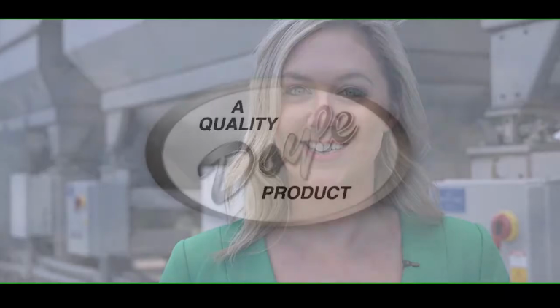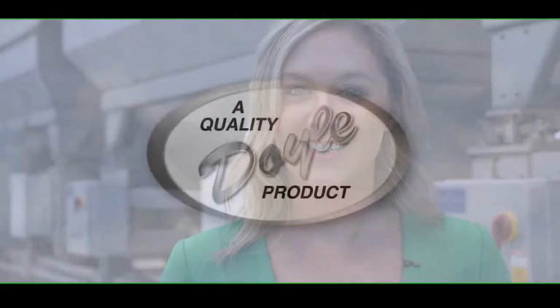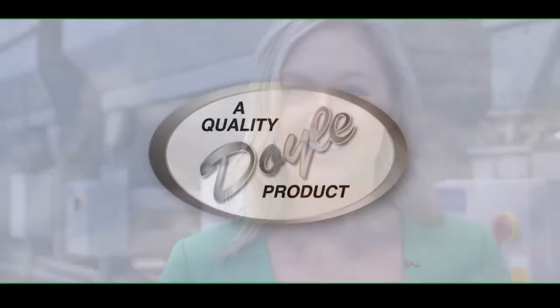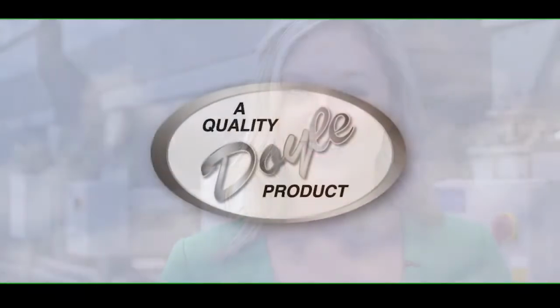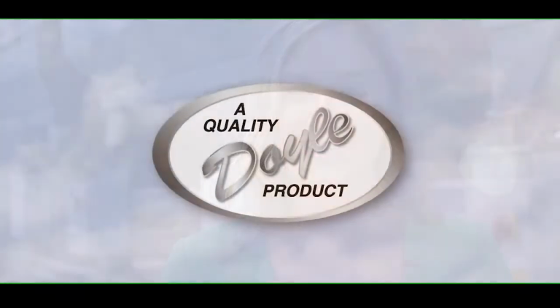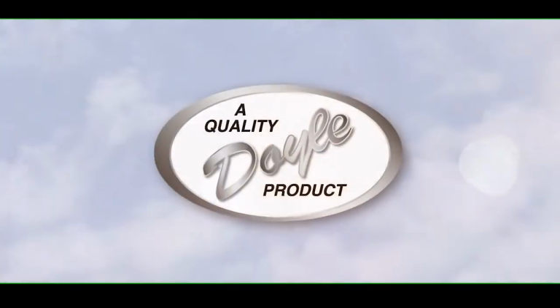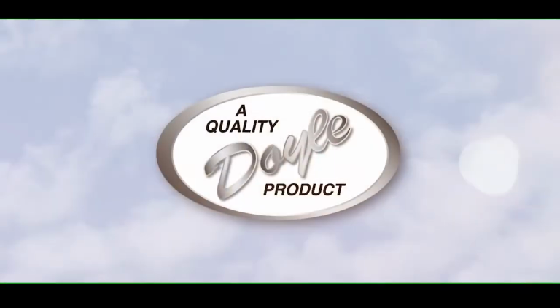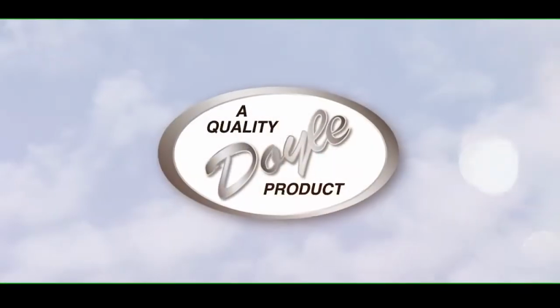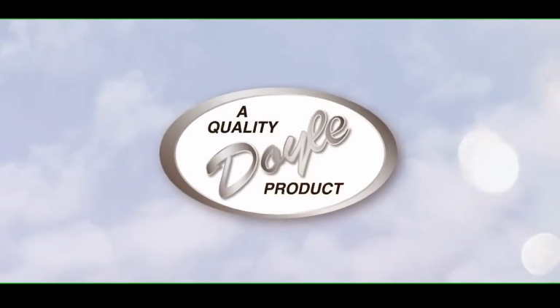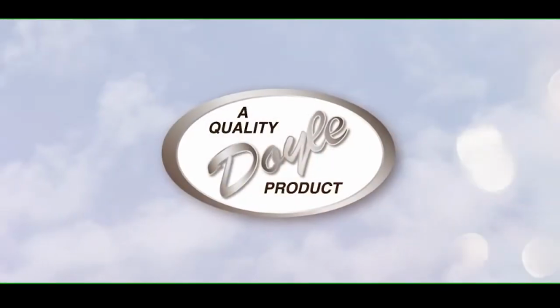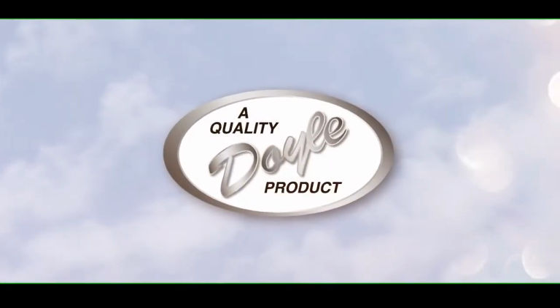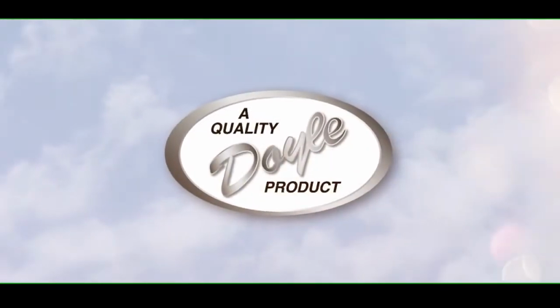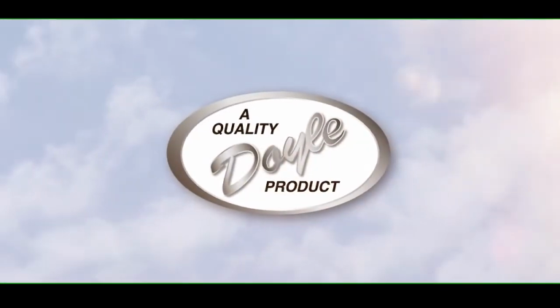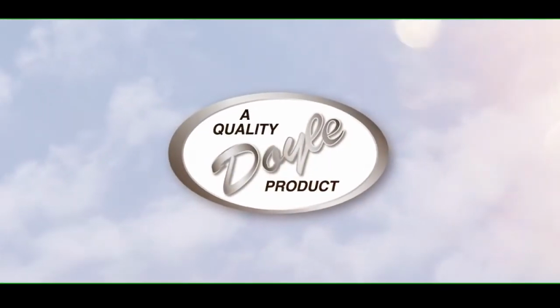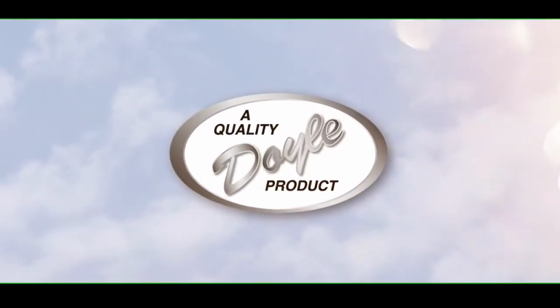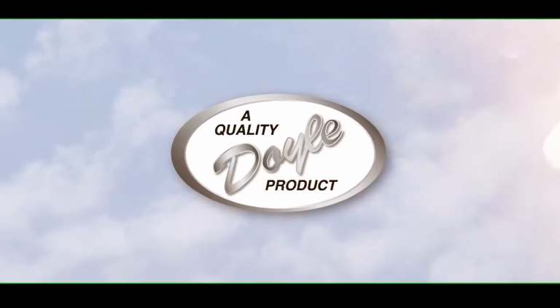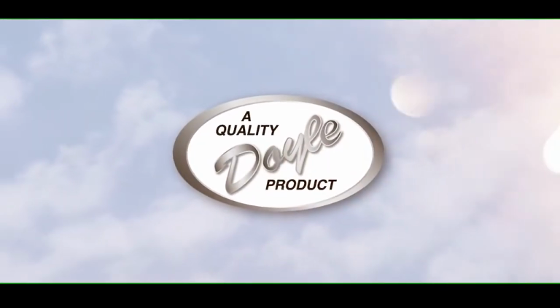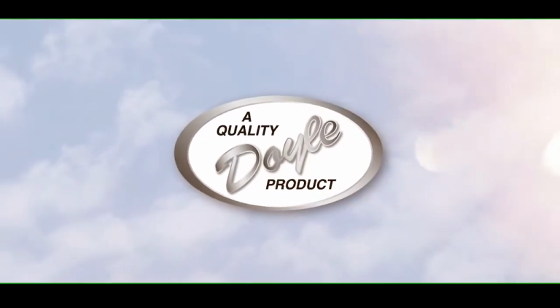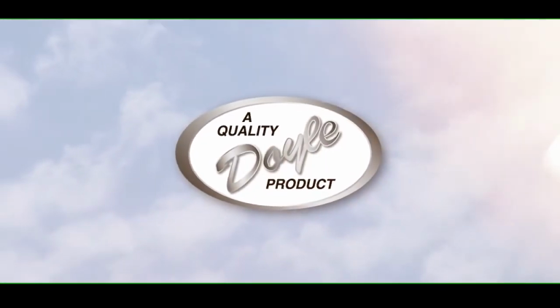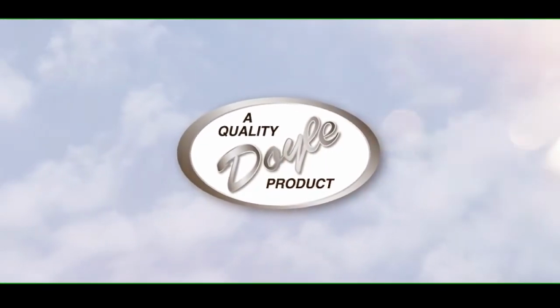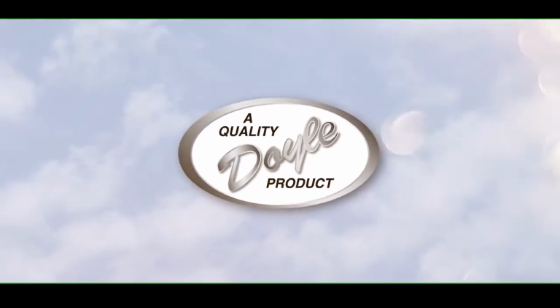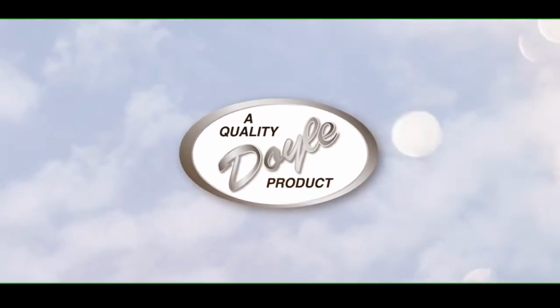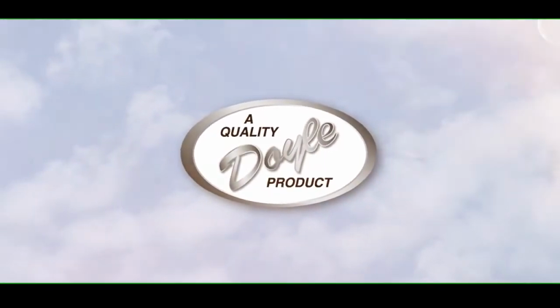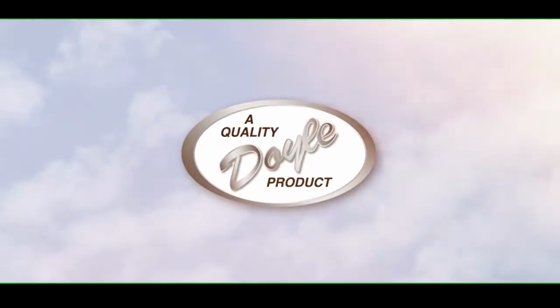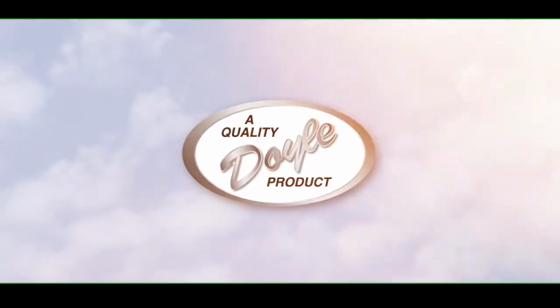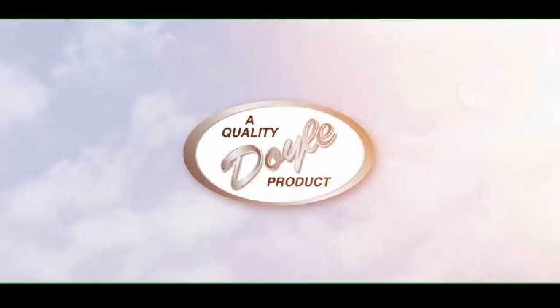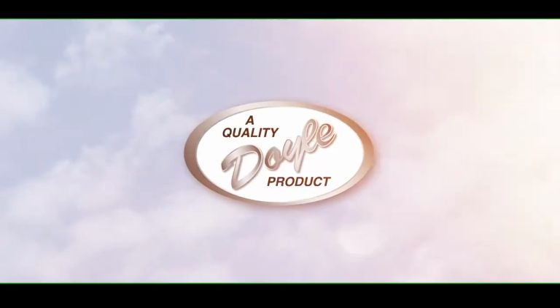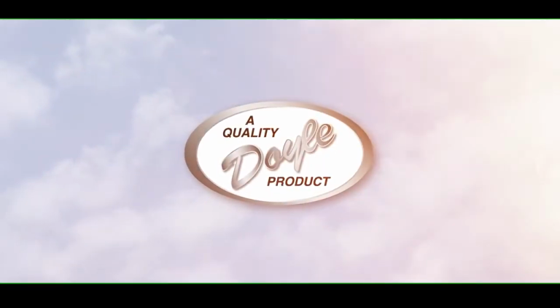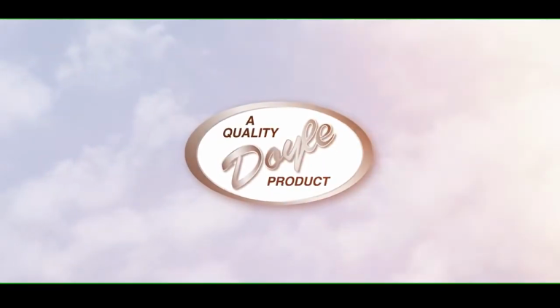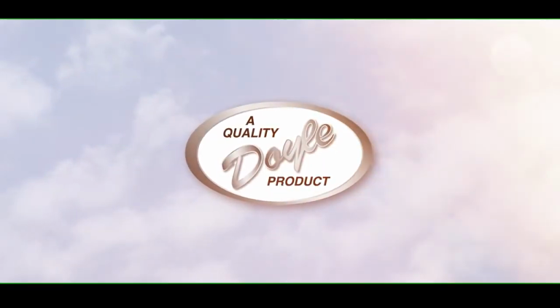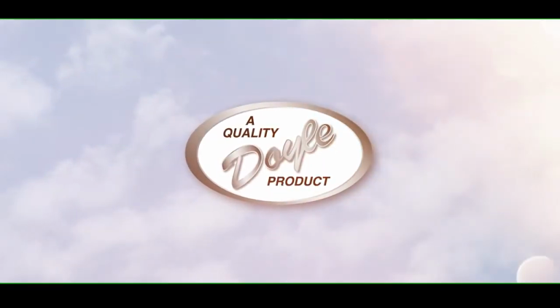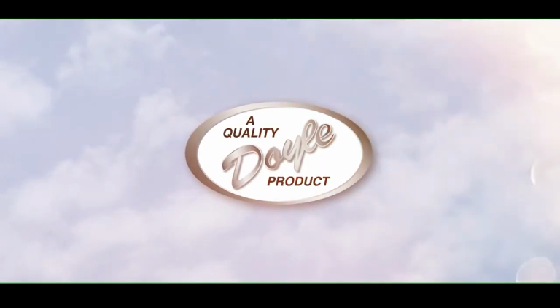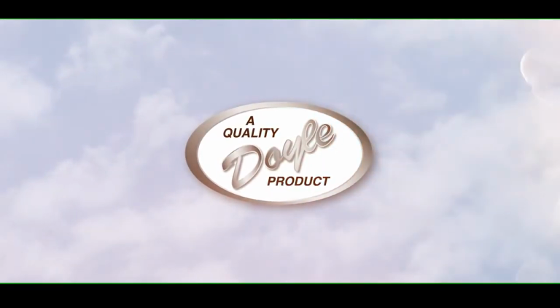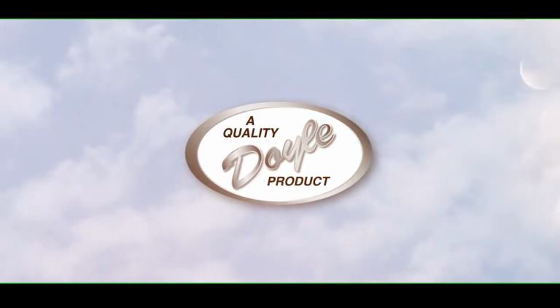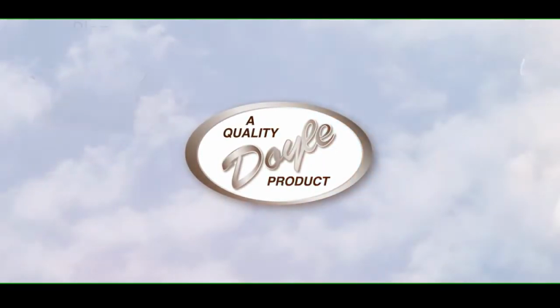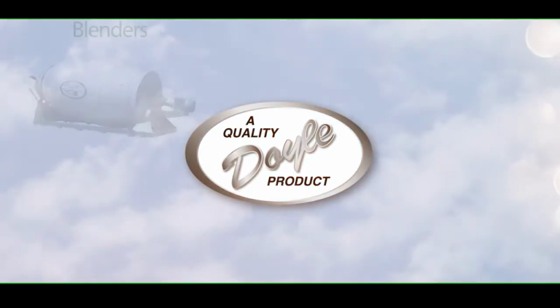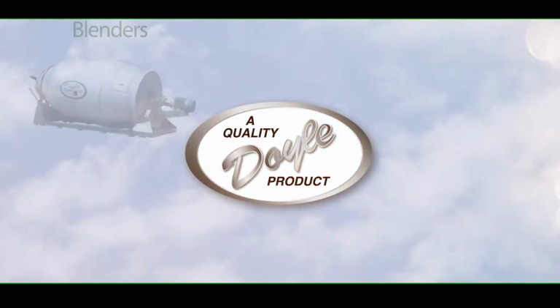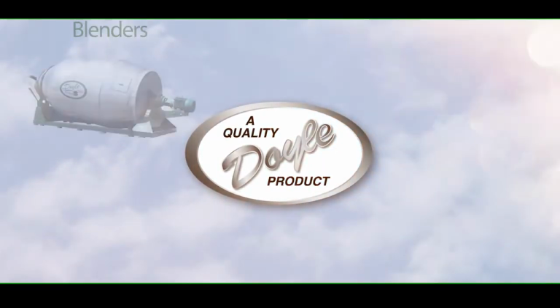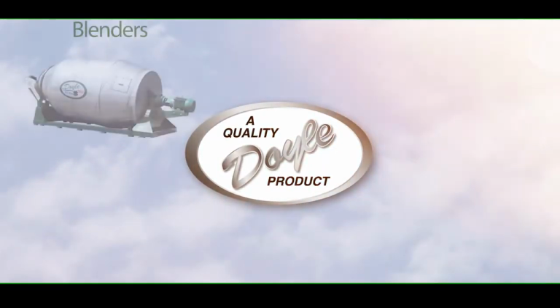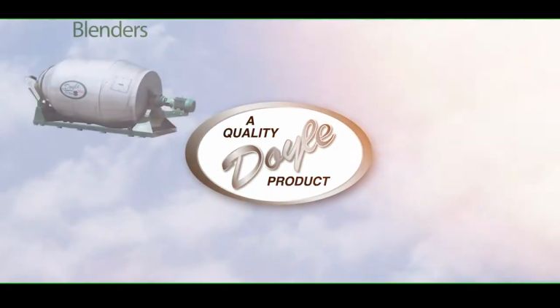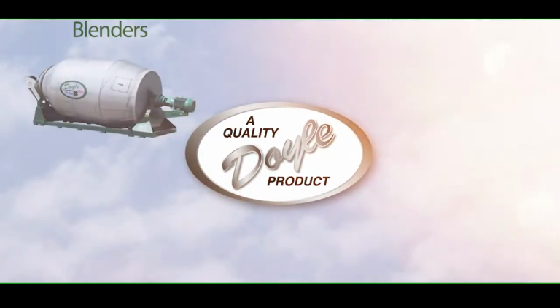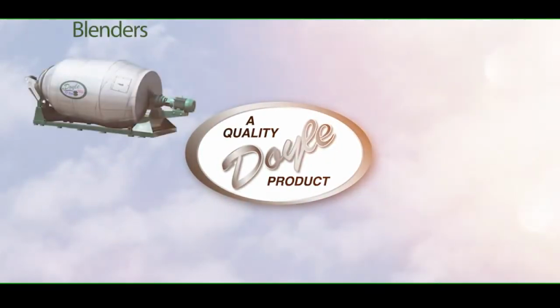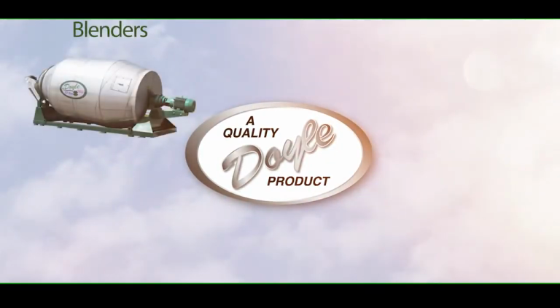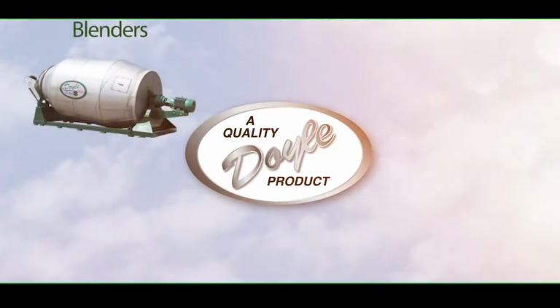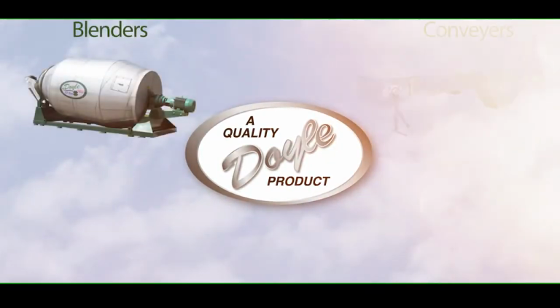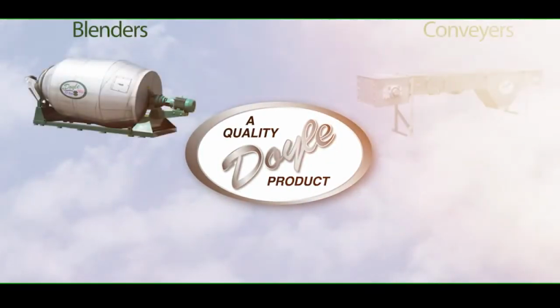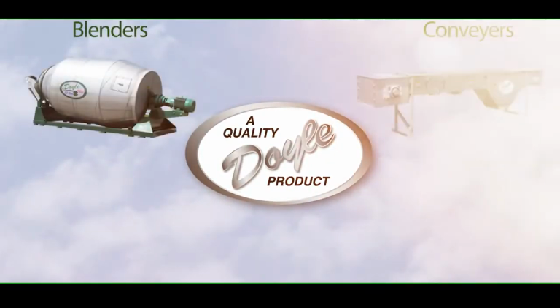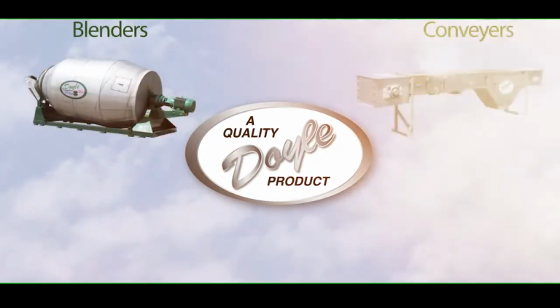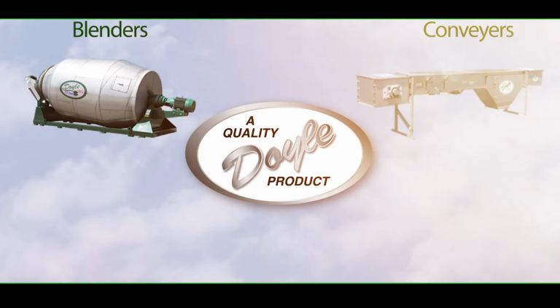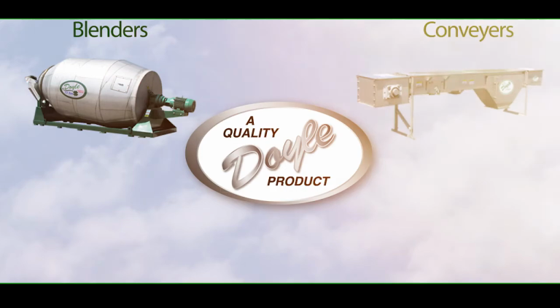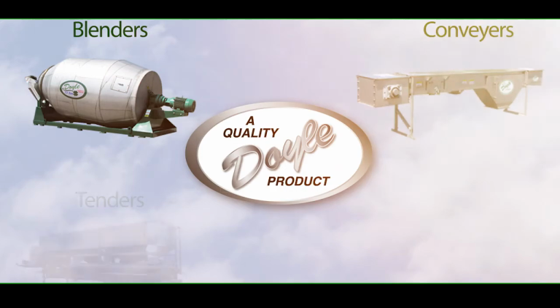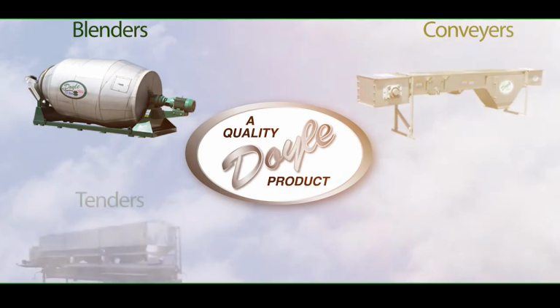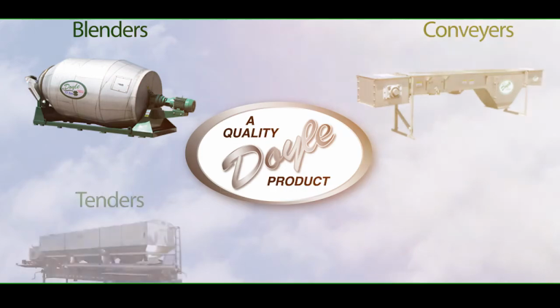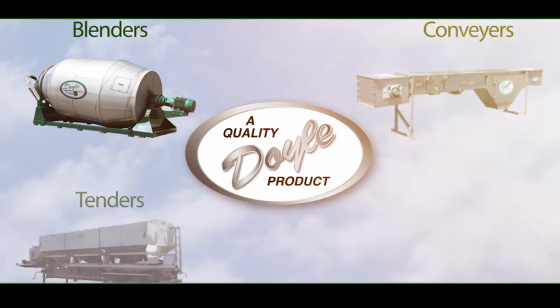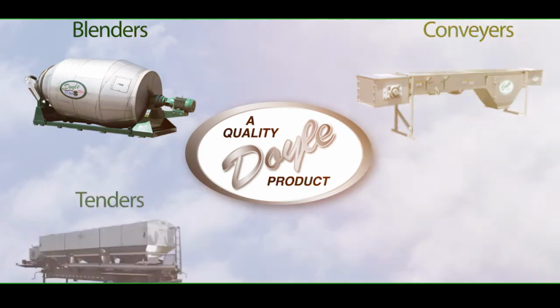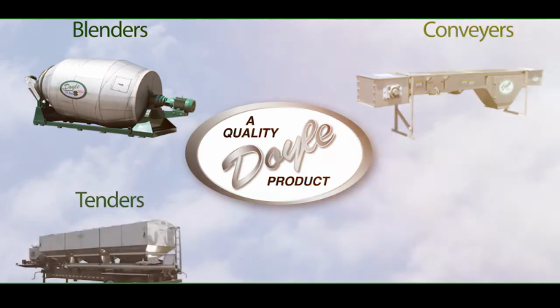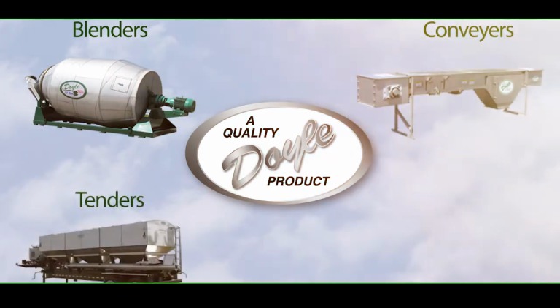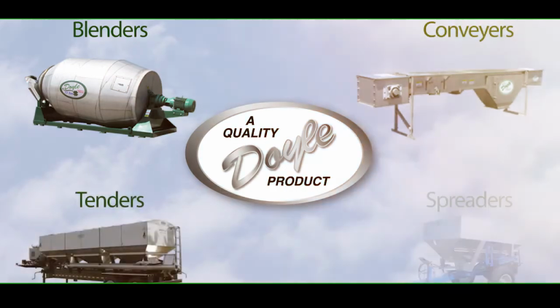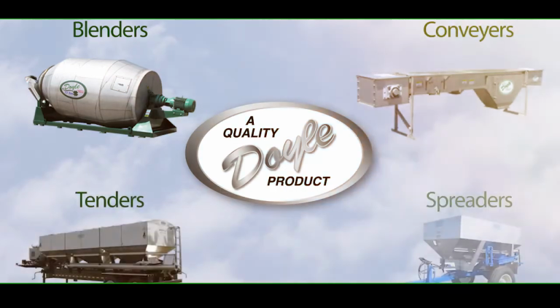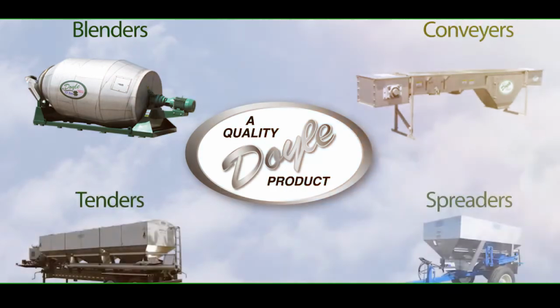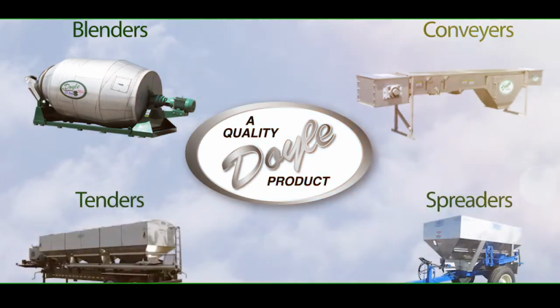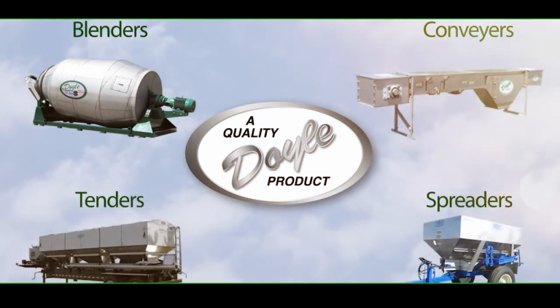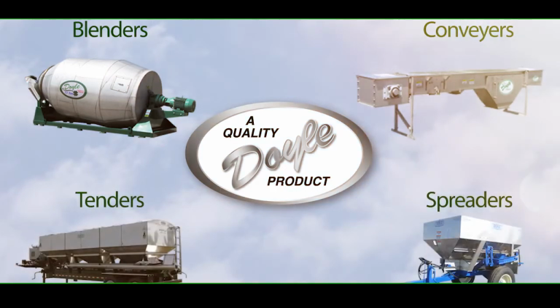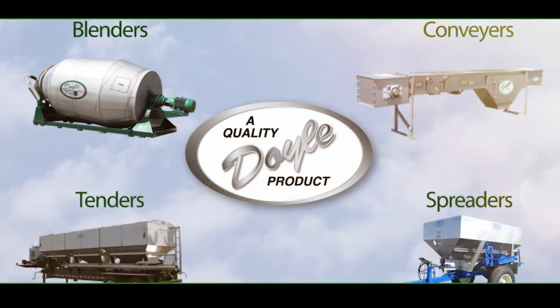Doyle Equipment Manufacturing — home of worldwide quality blending, conveying, tending, and spreading products.